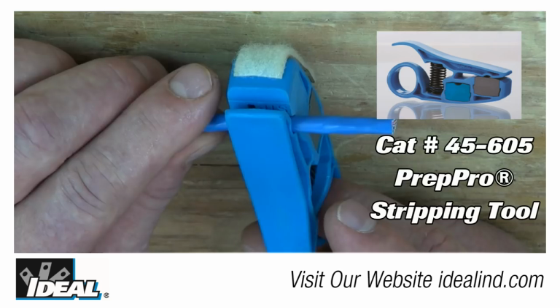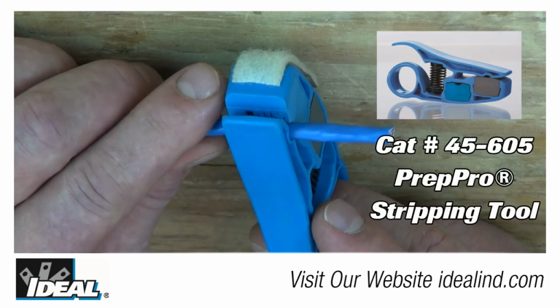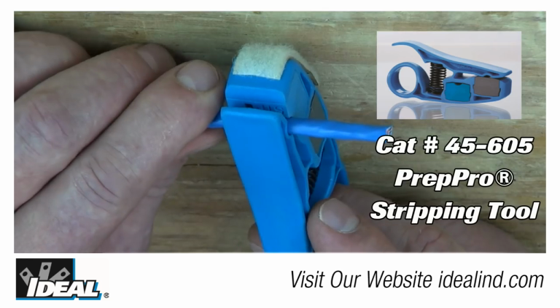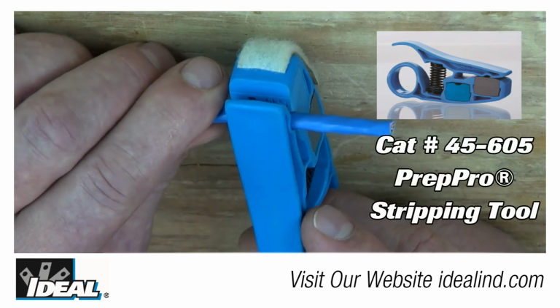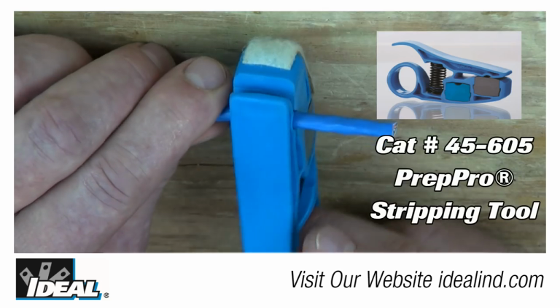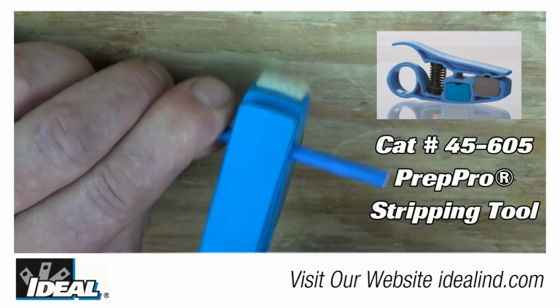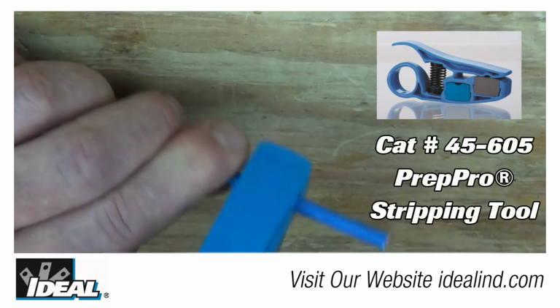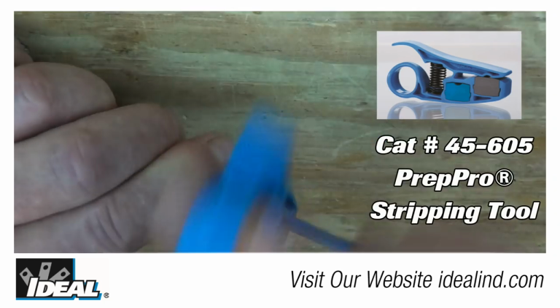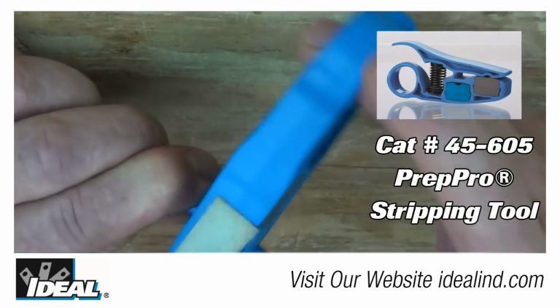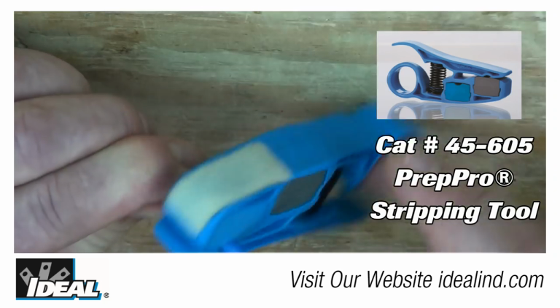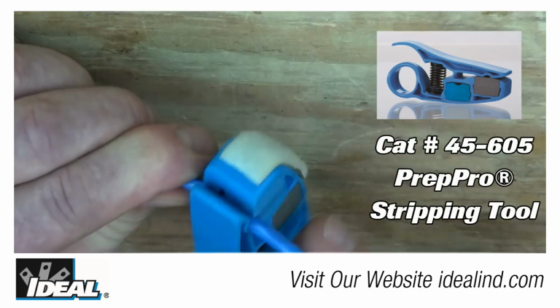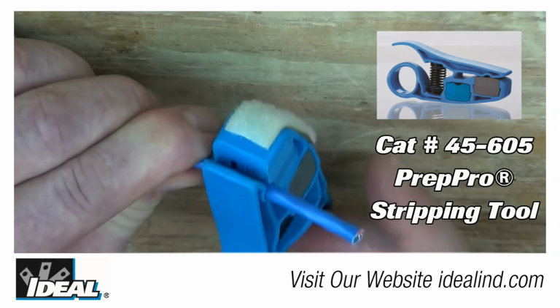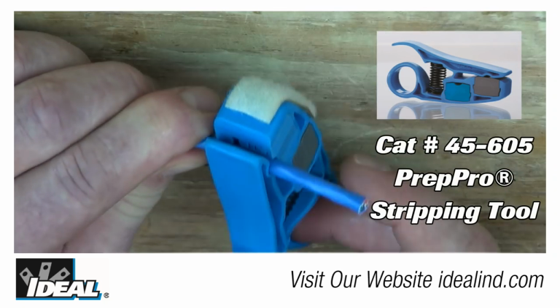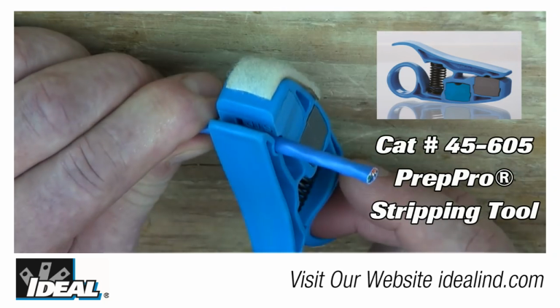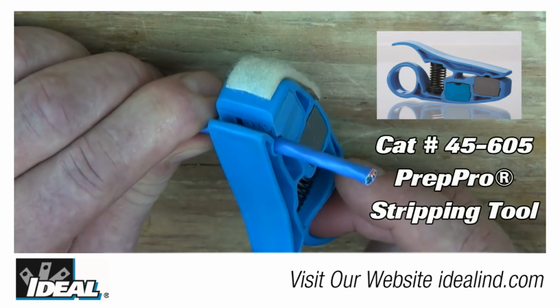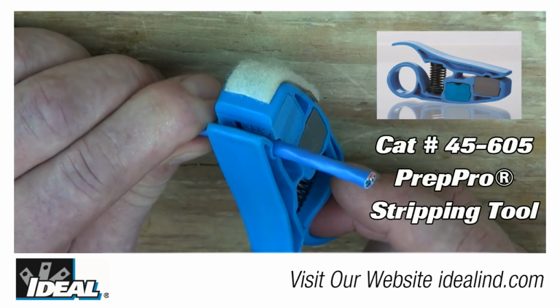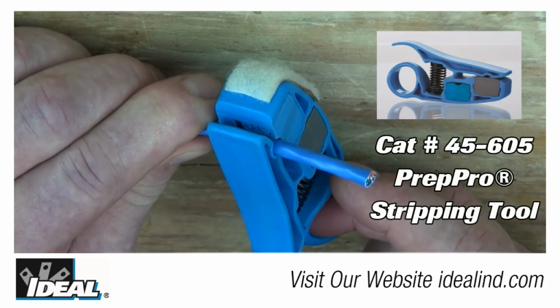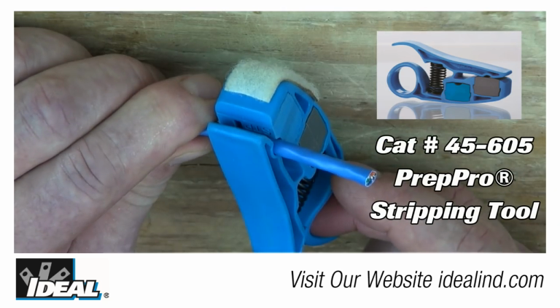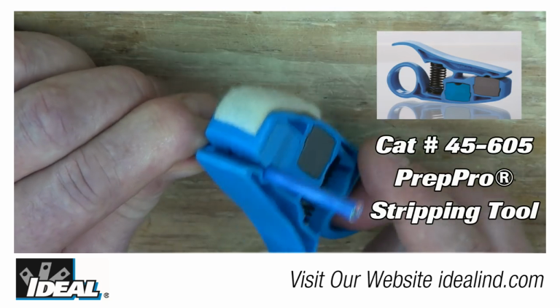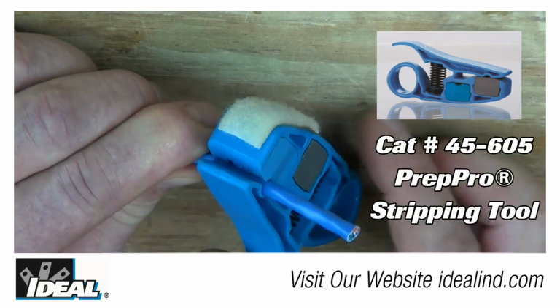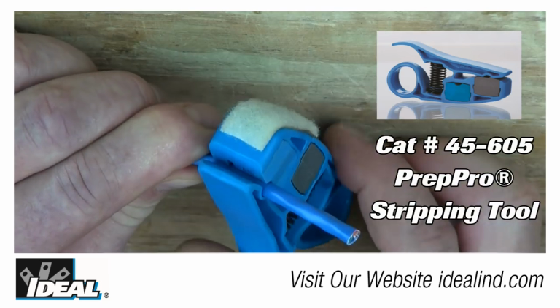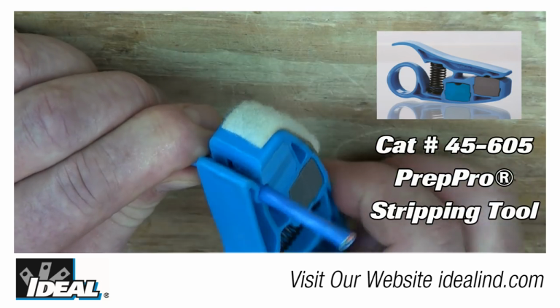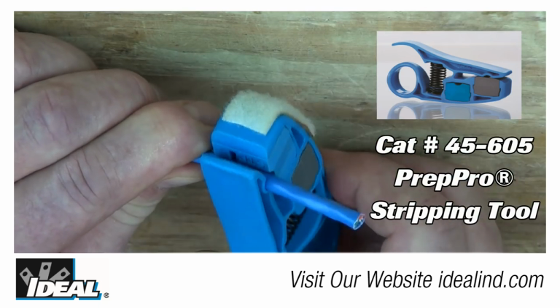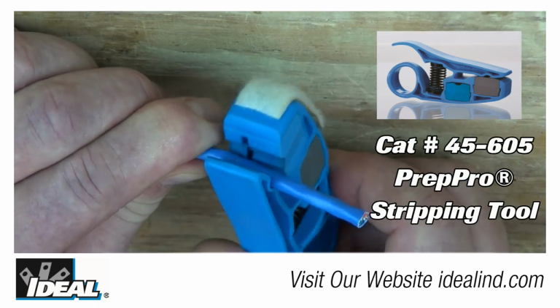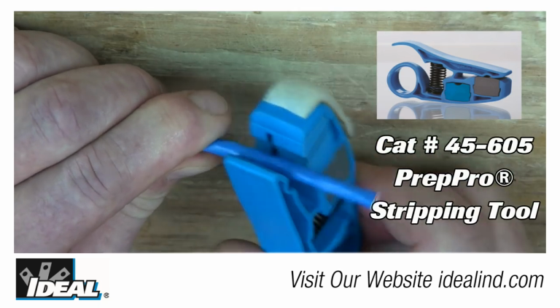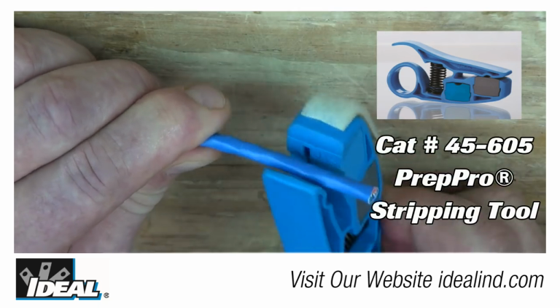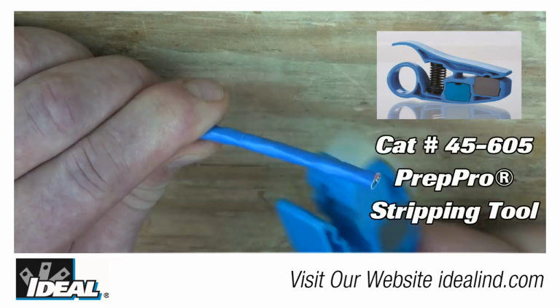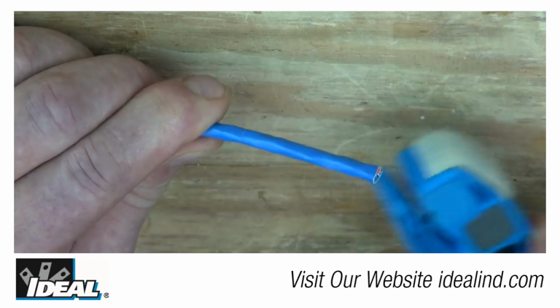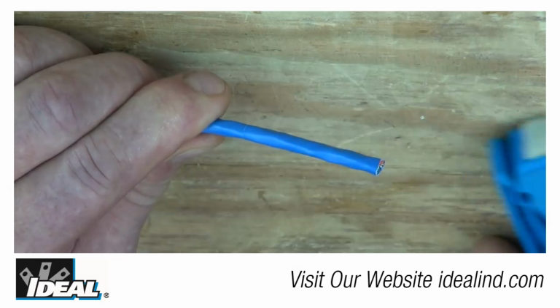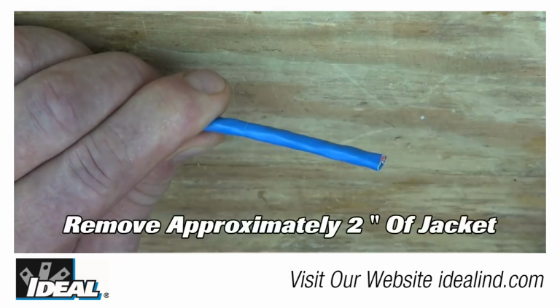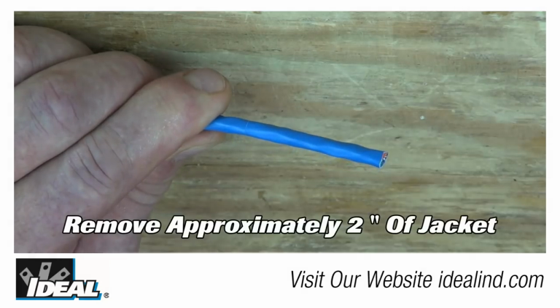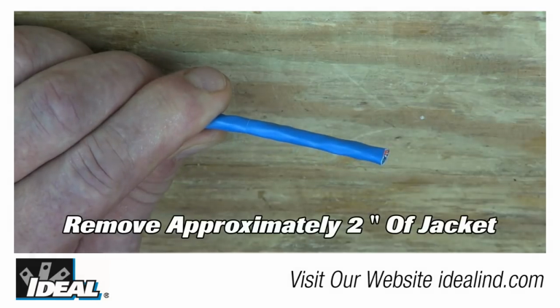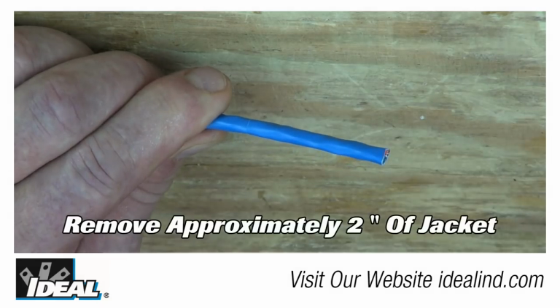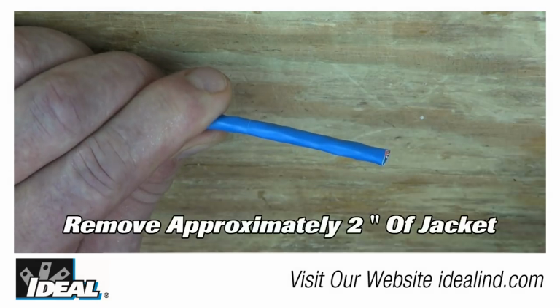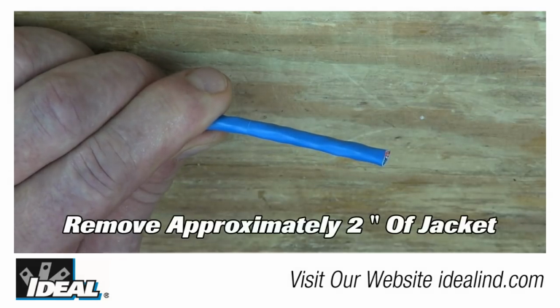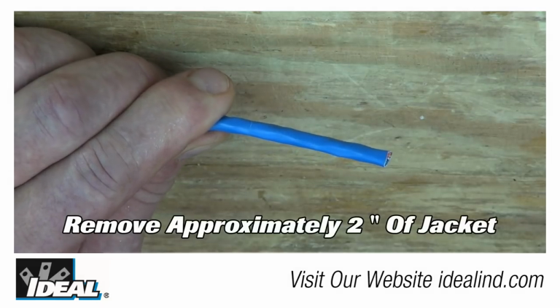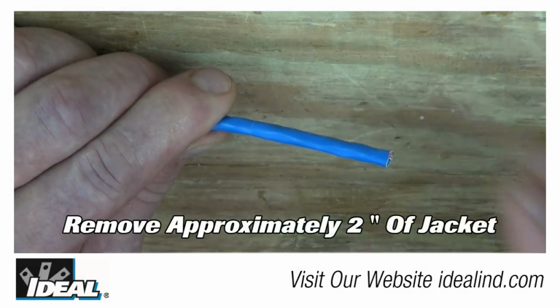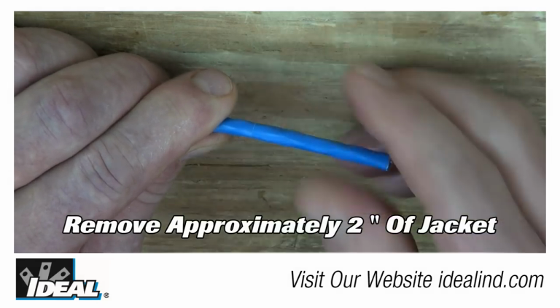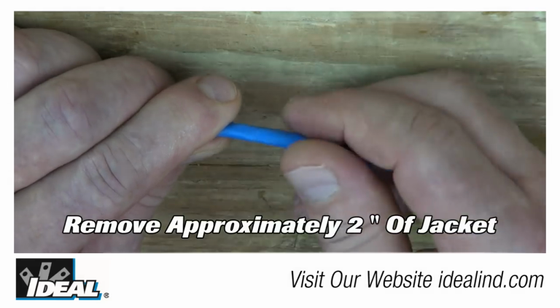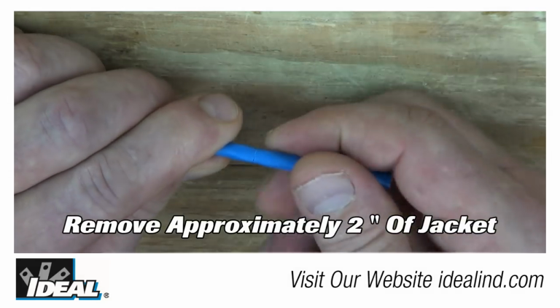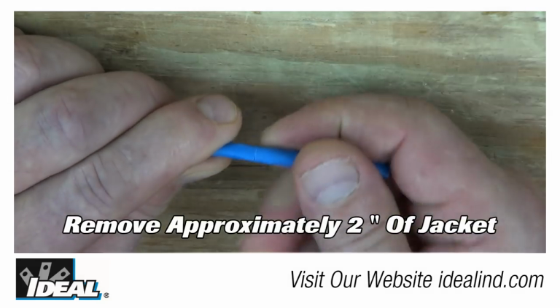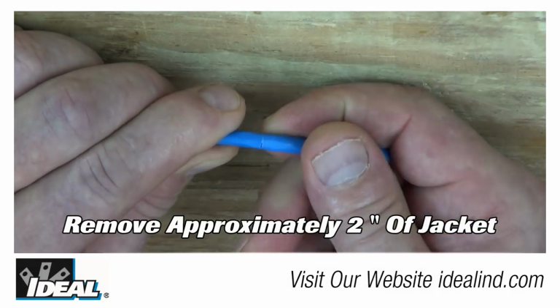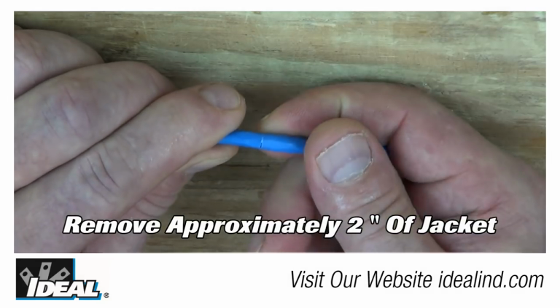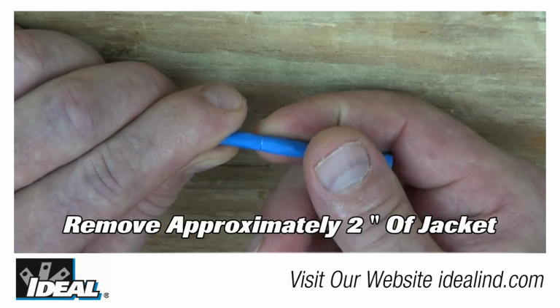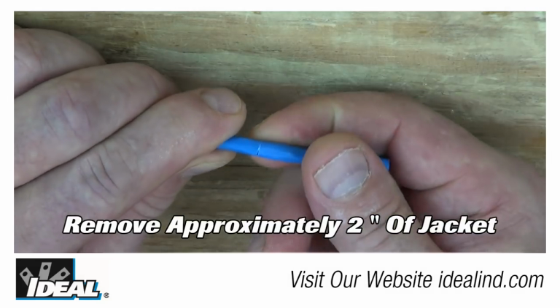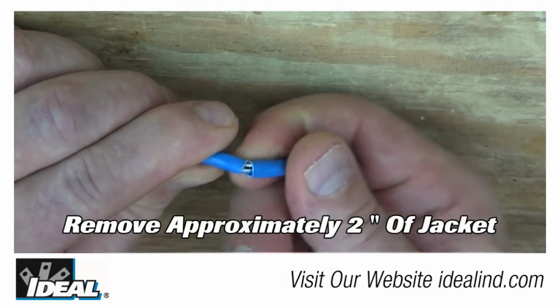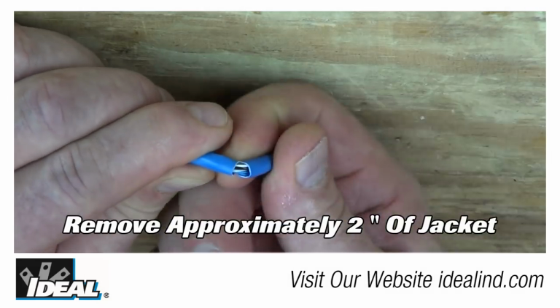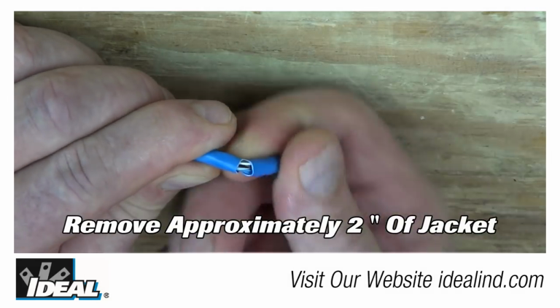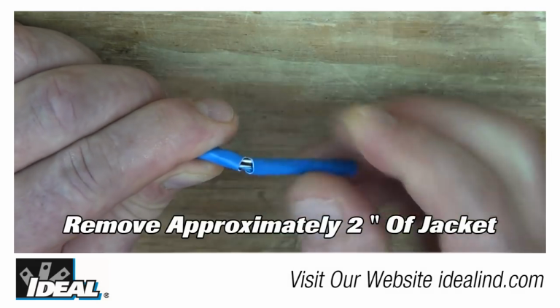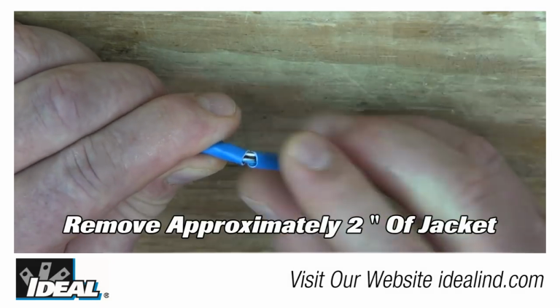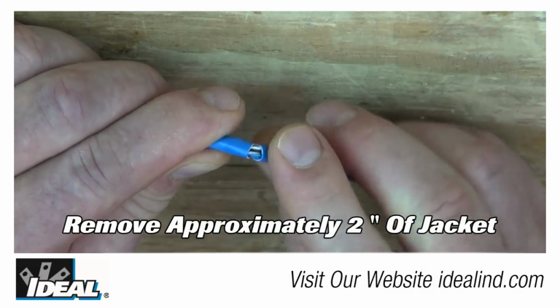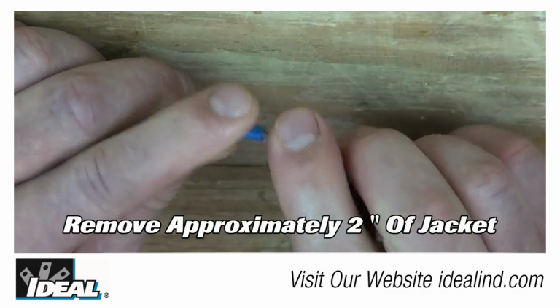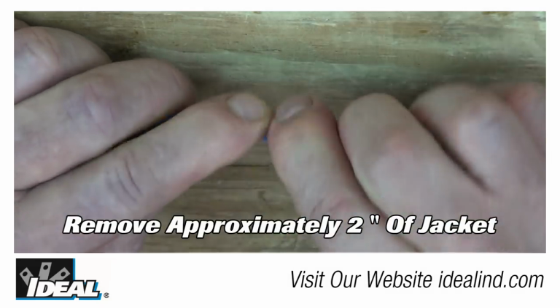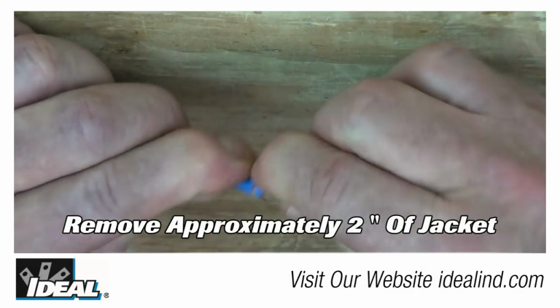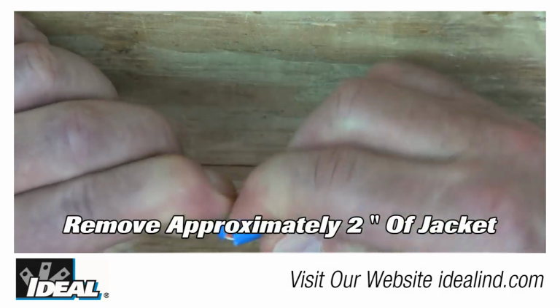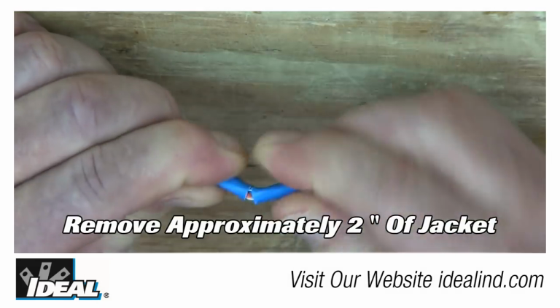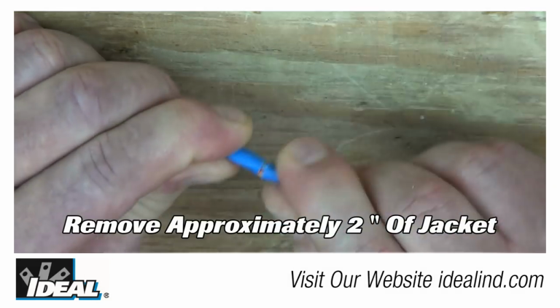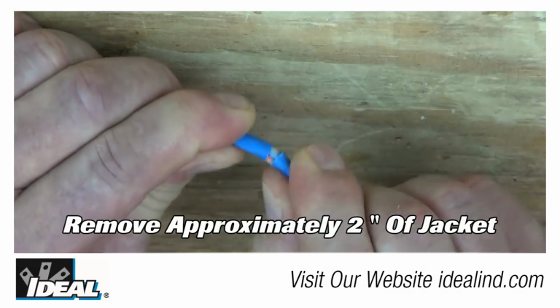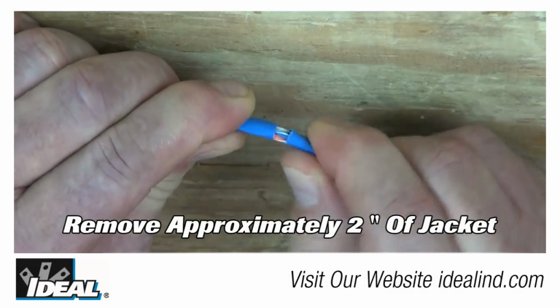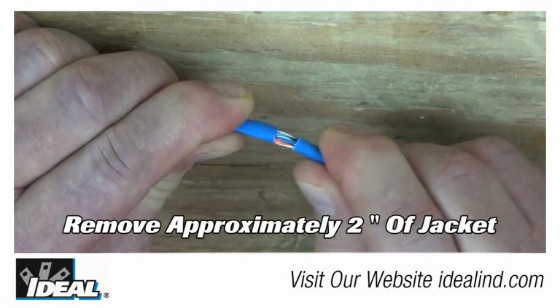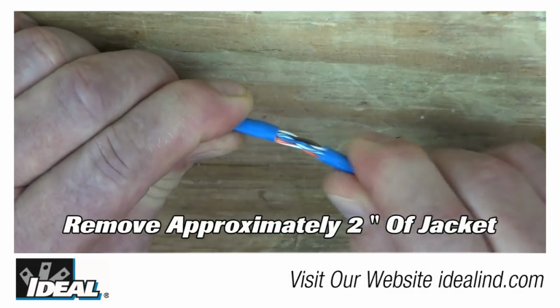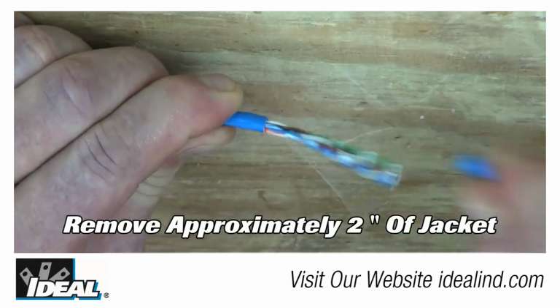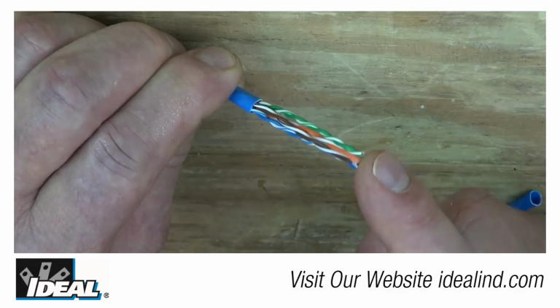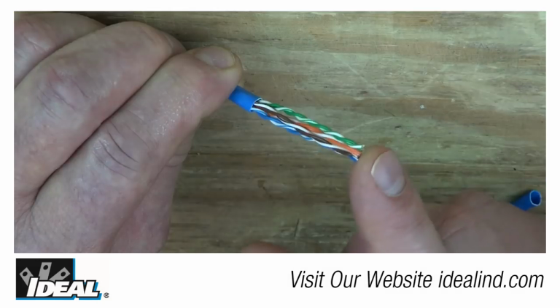The first step is to remove the outer jacketing. Using a UTP stripping tool will score the jacketing, then pop and break it to remove it.